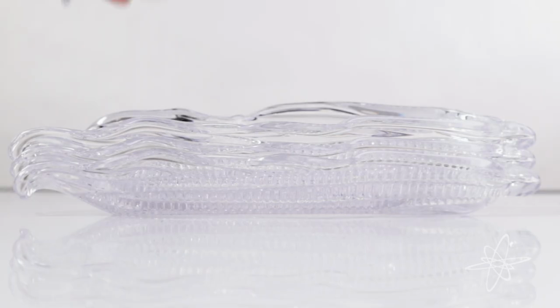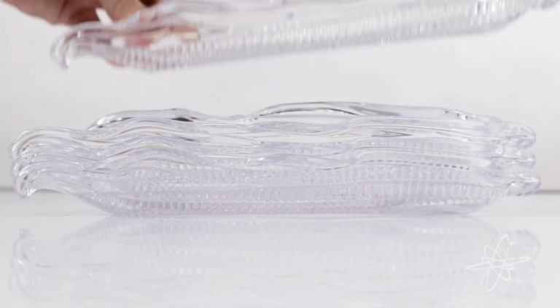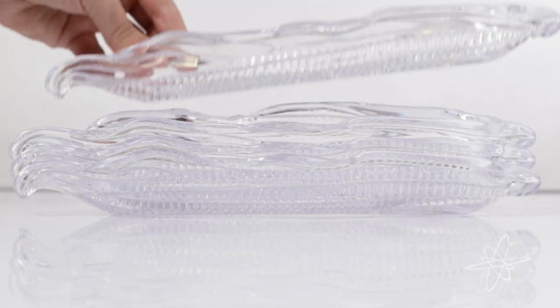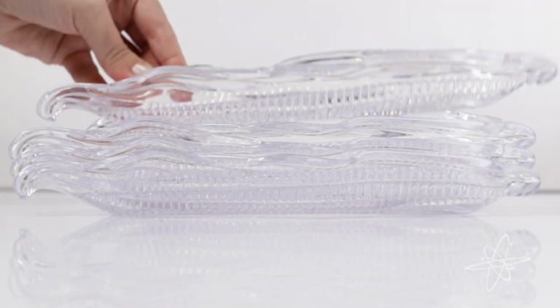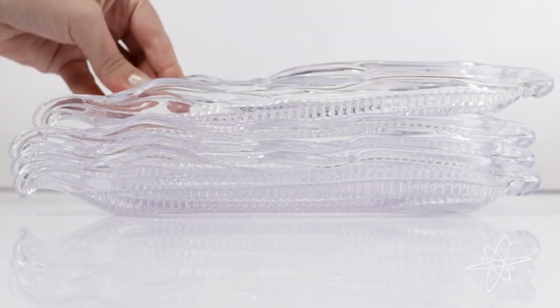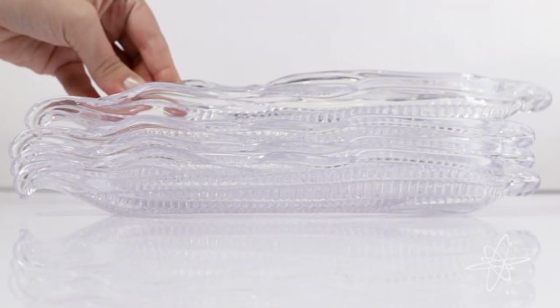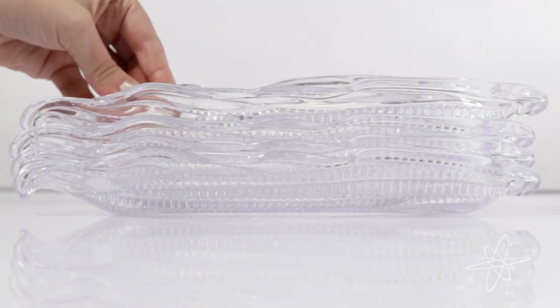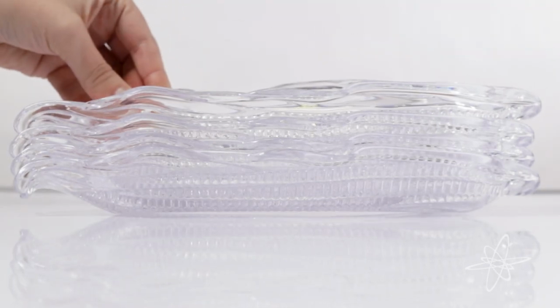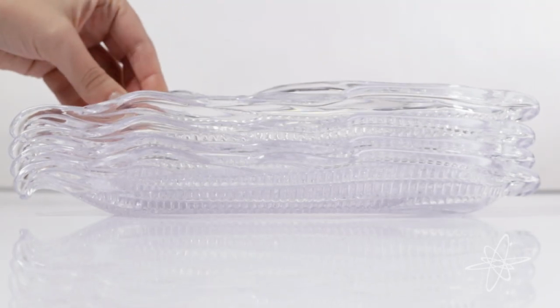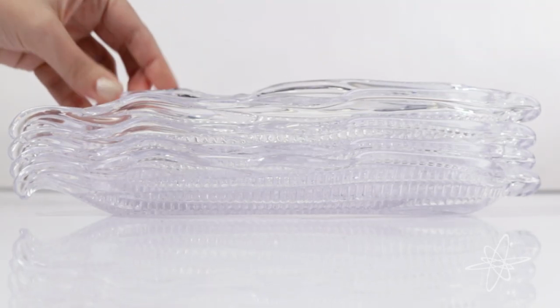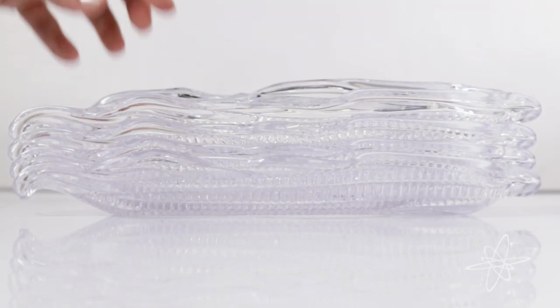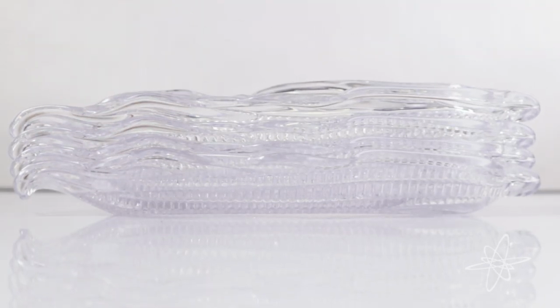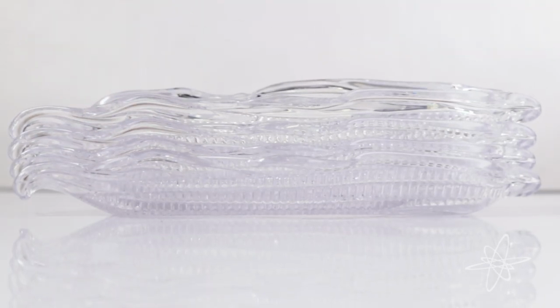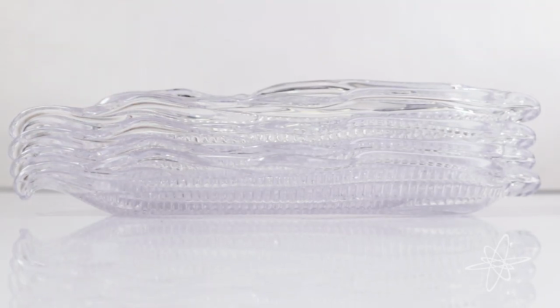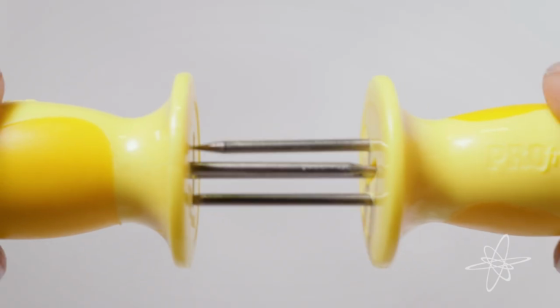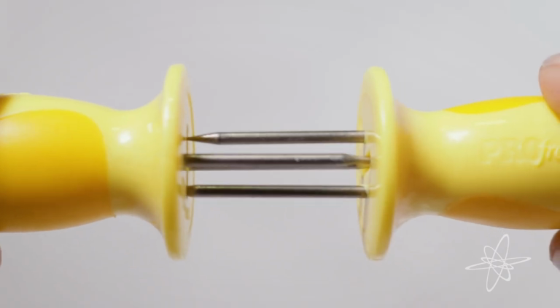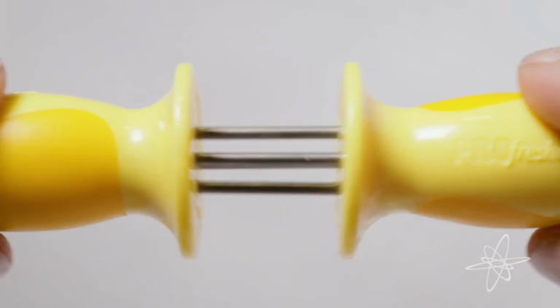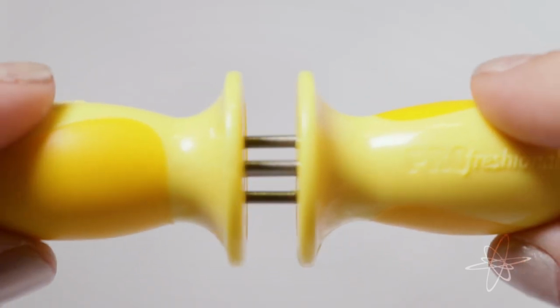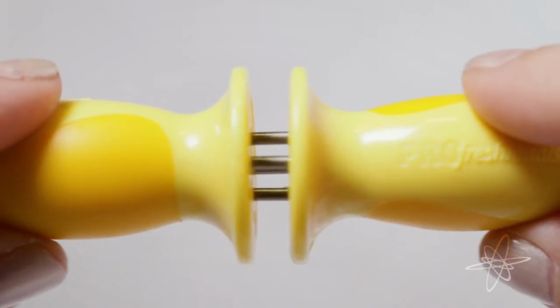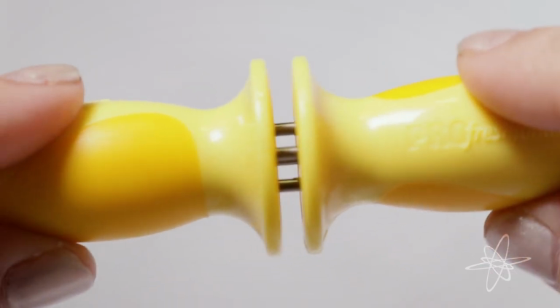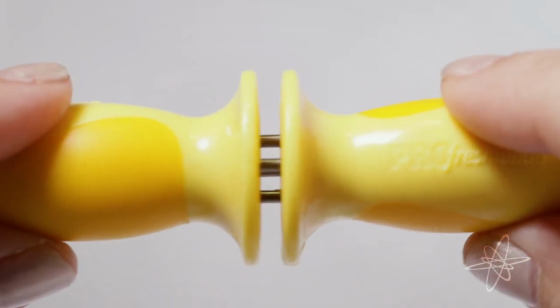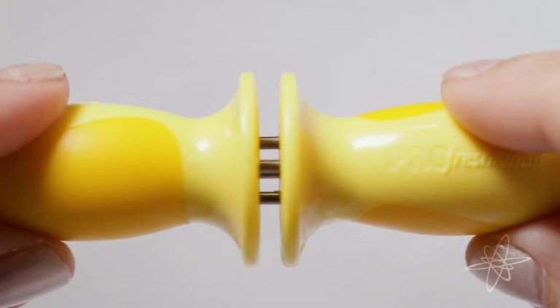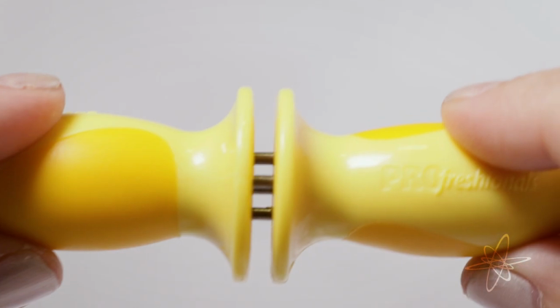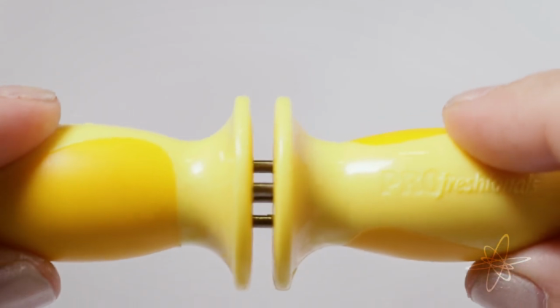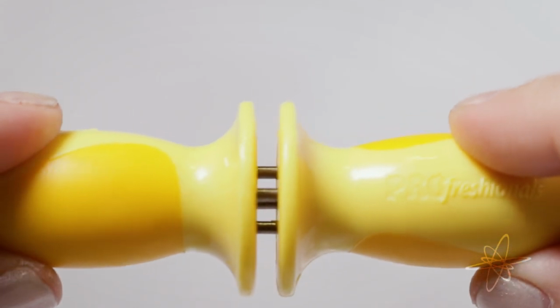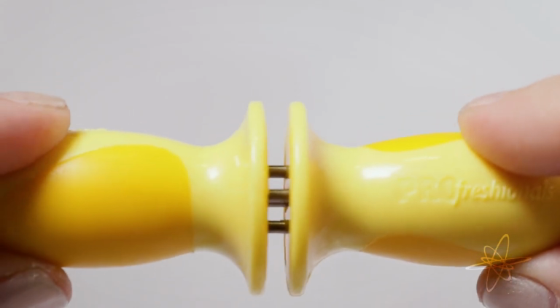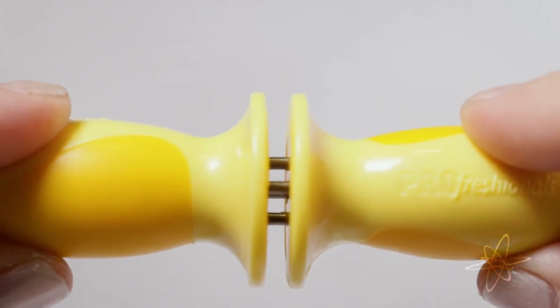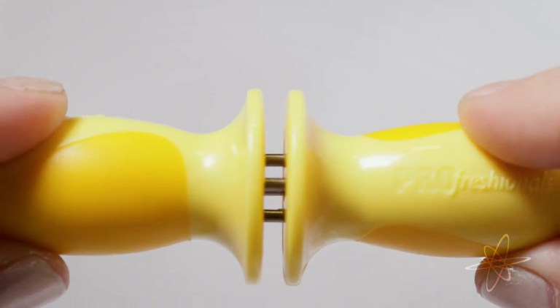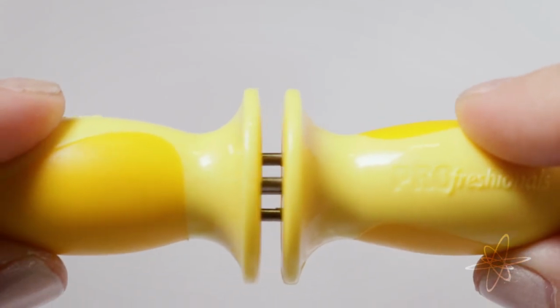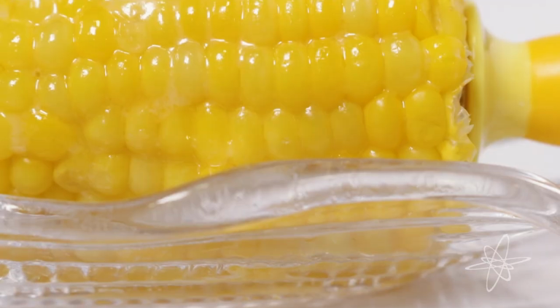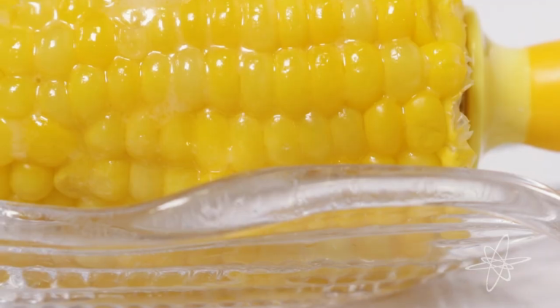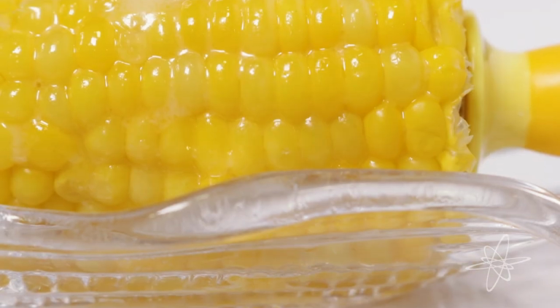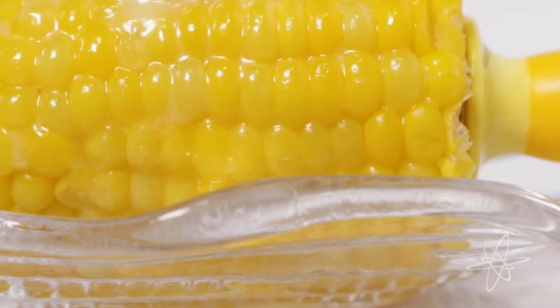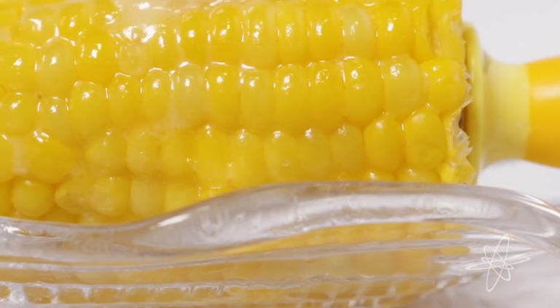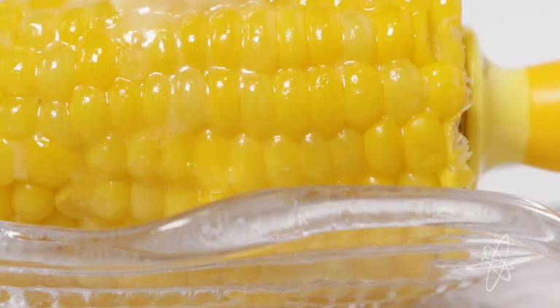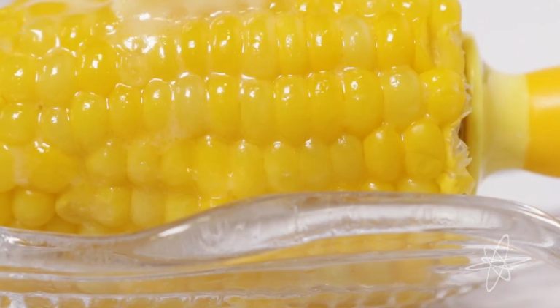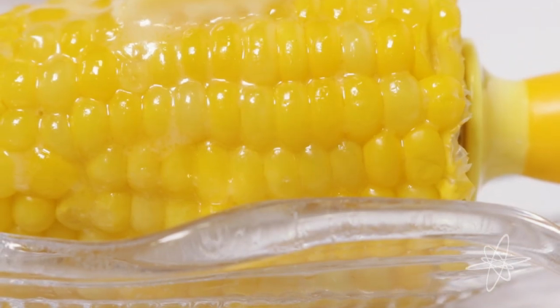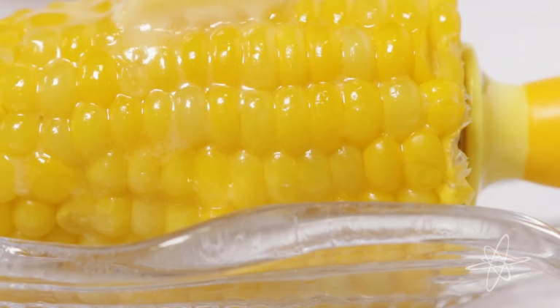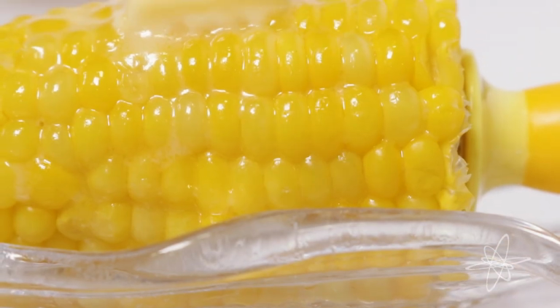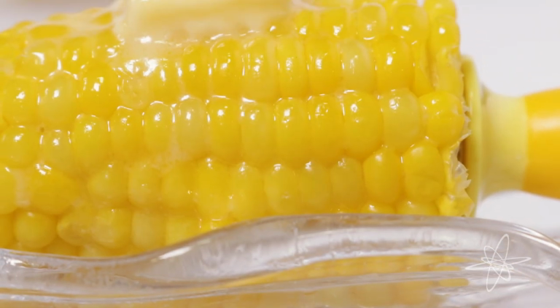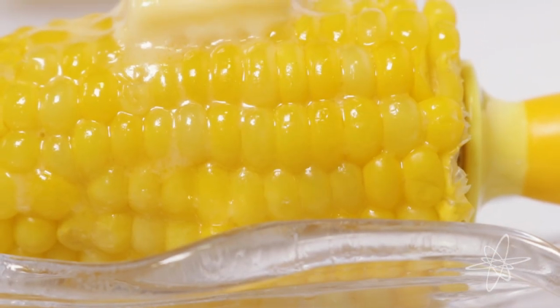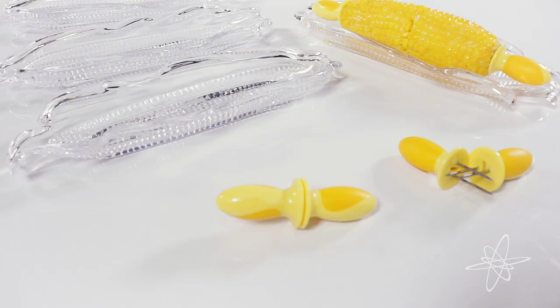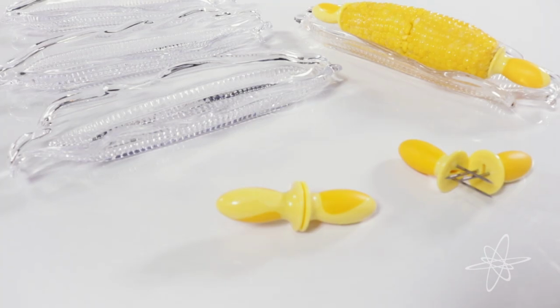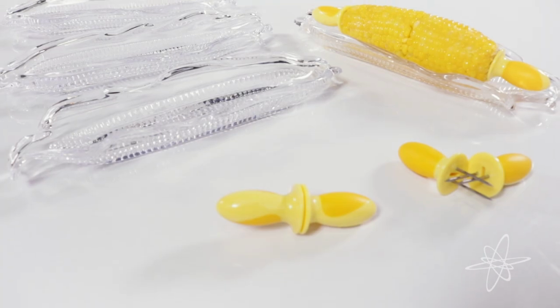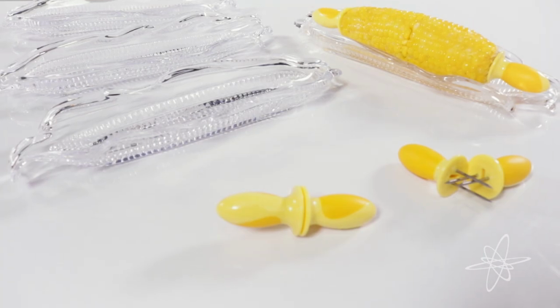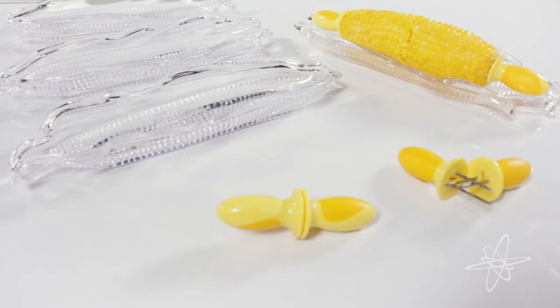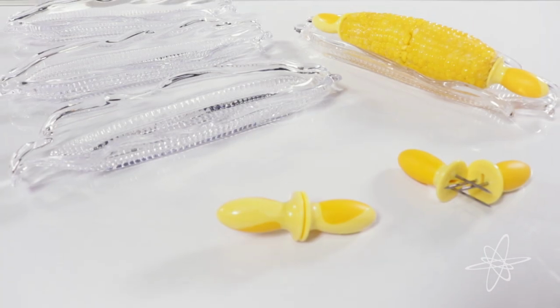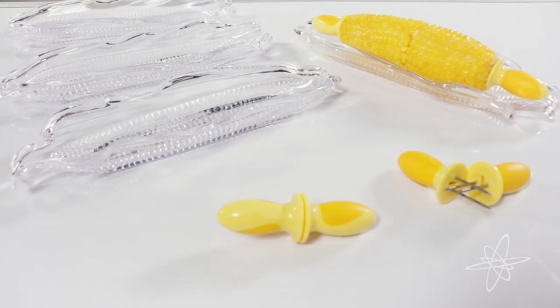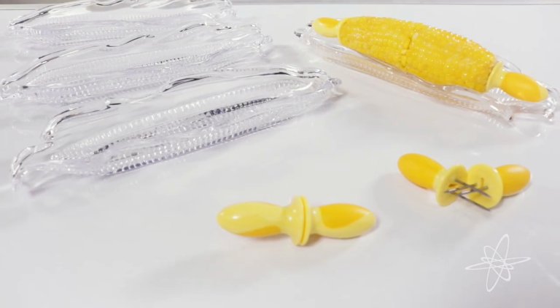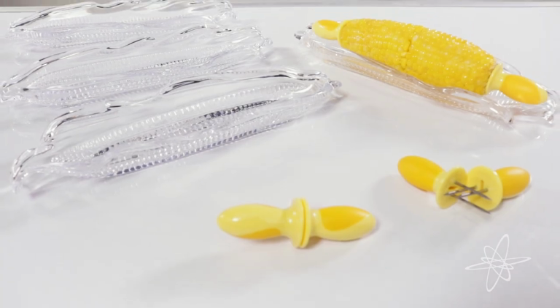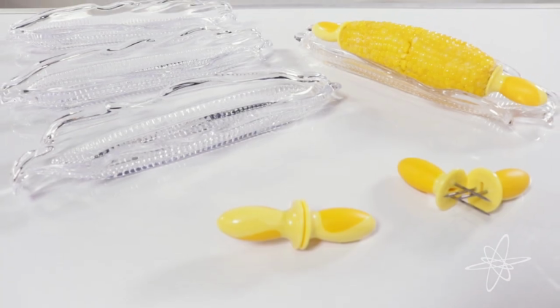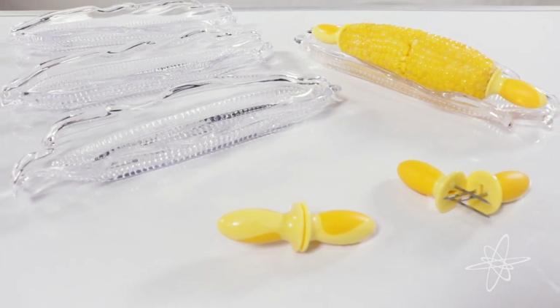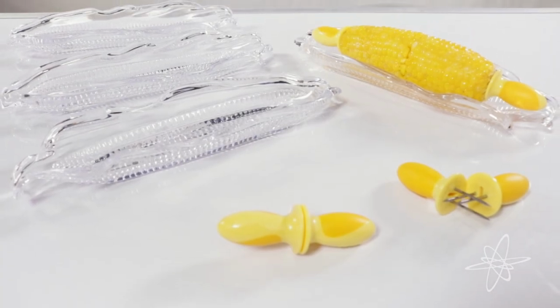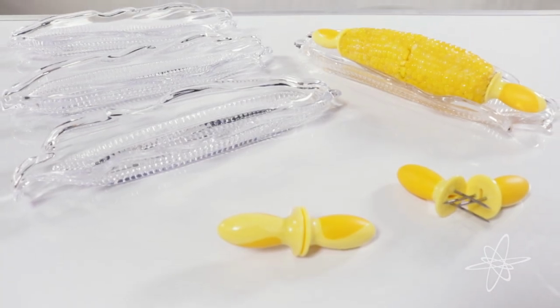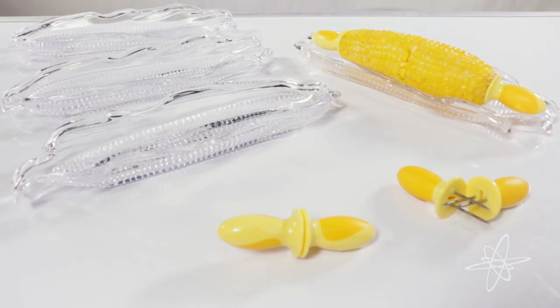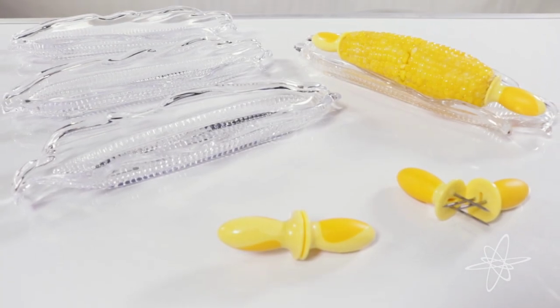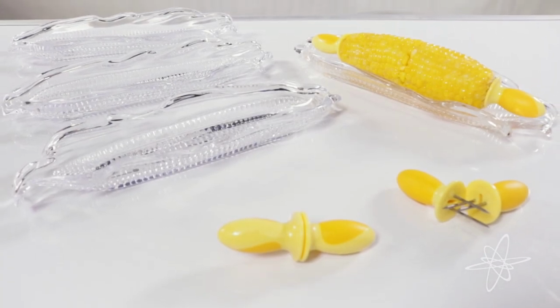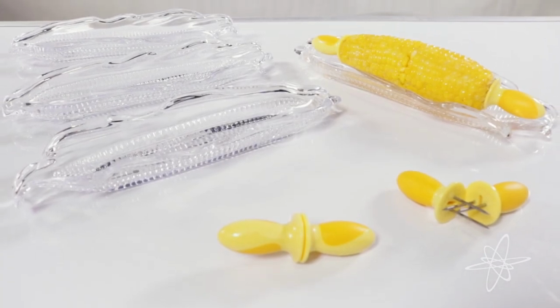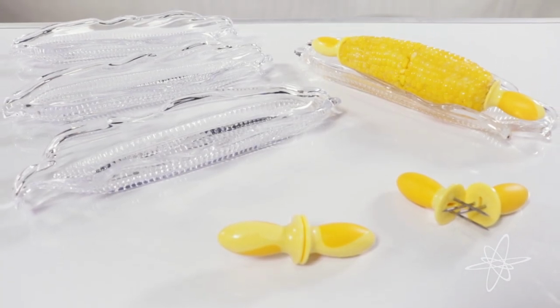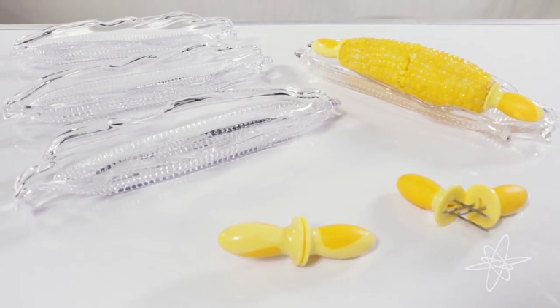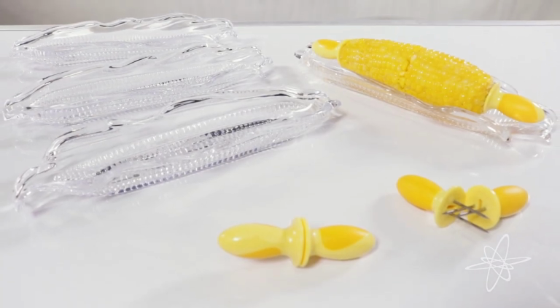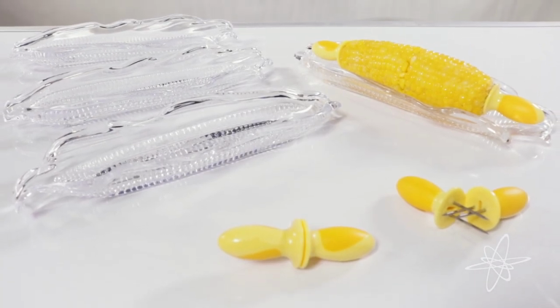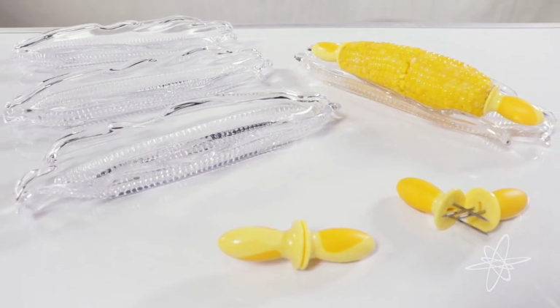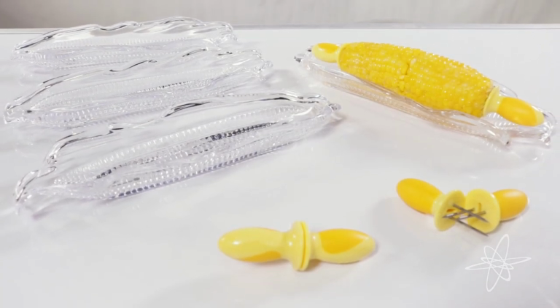Trays stack for convenience, holders interlock for ease. Save room for a set of corn trays and picks by GoodCook Professionals.